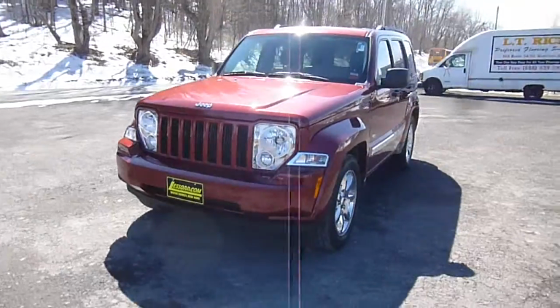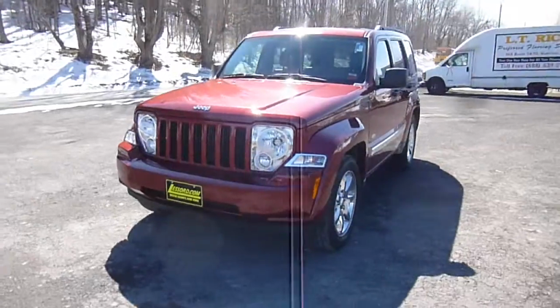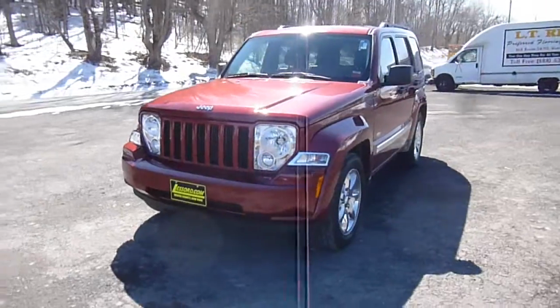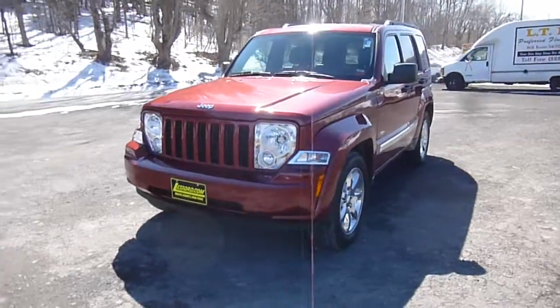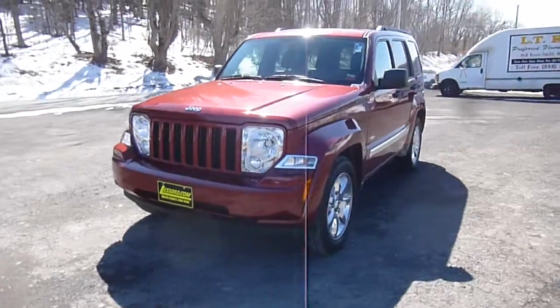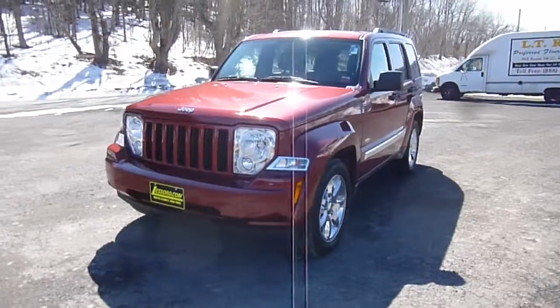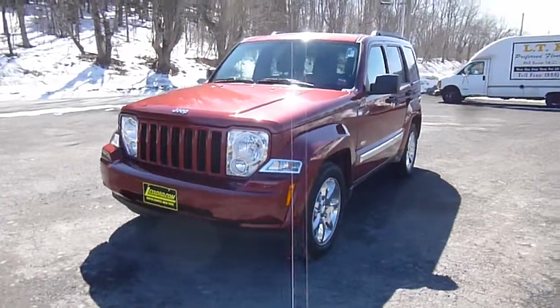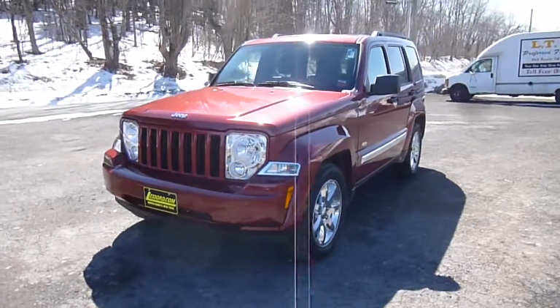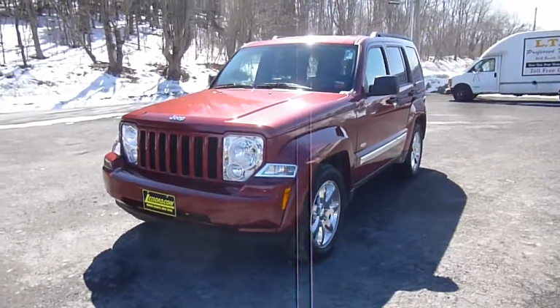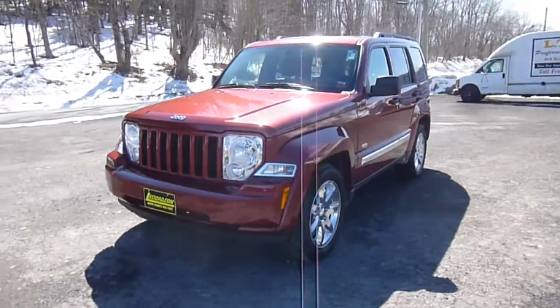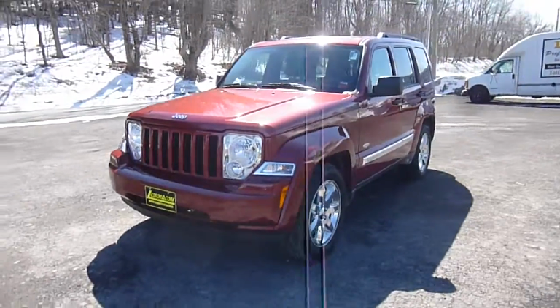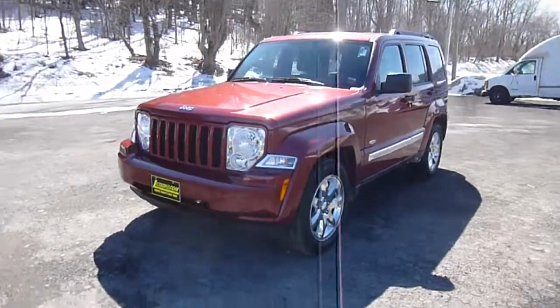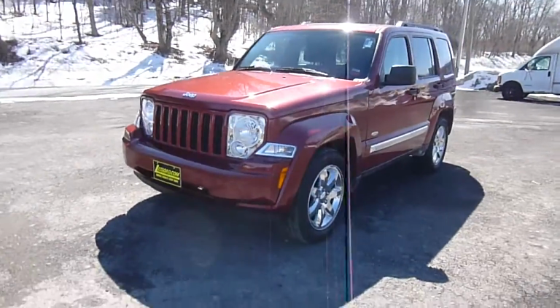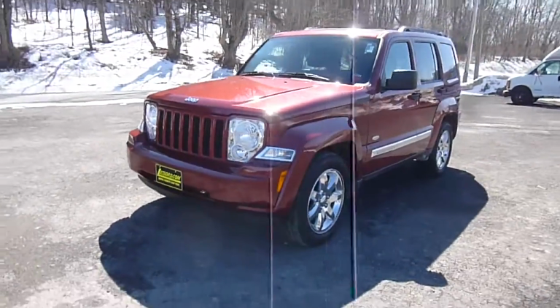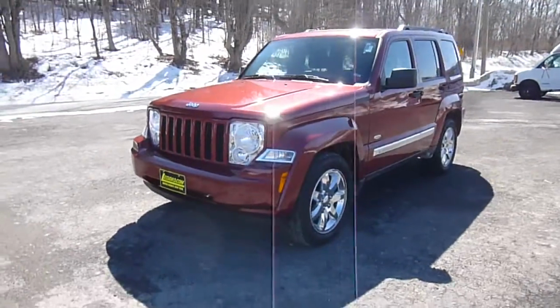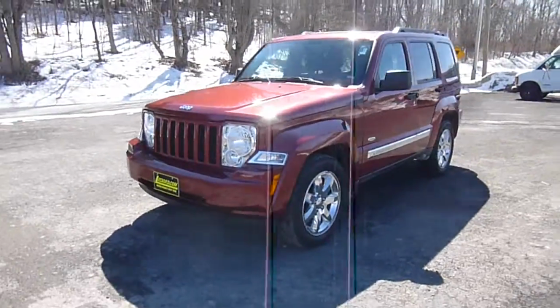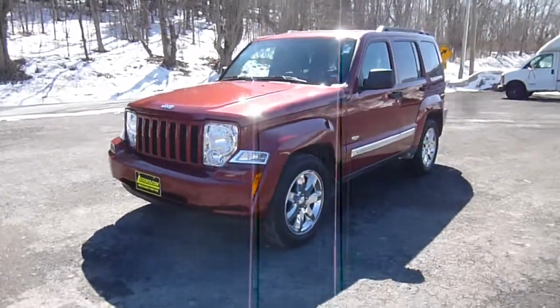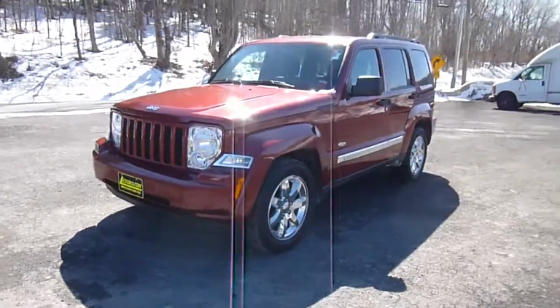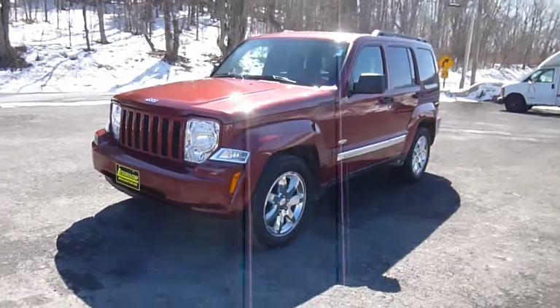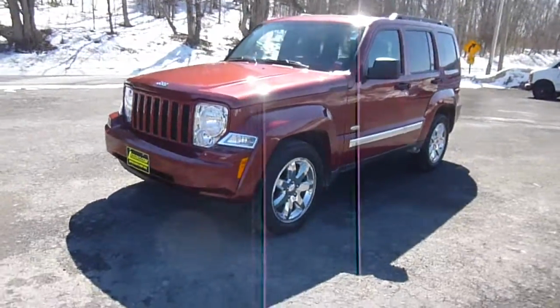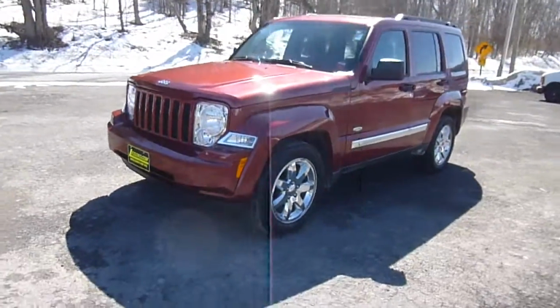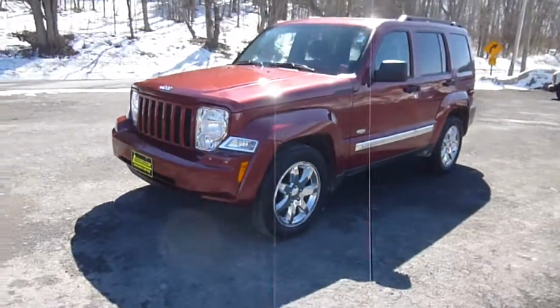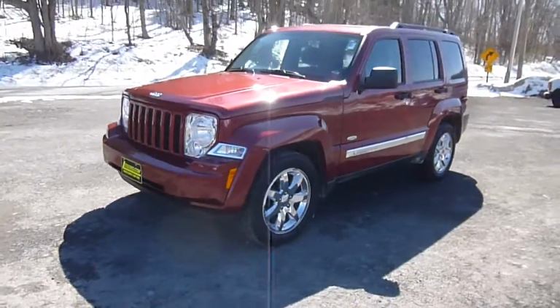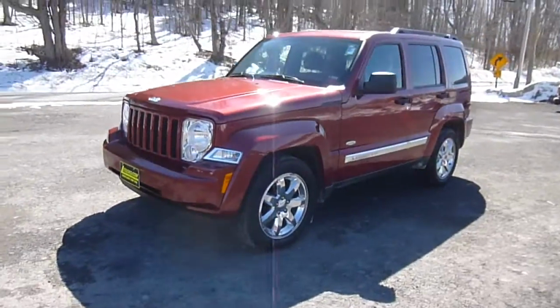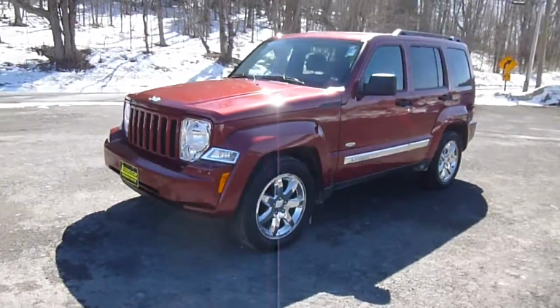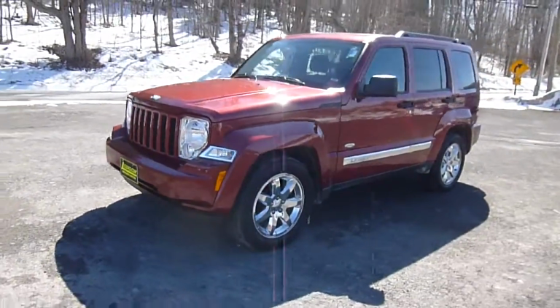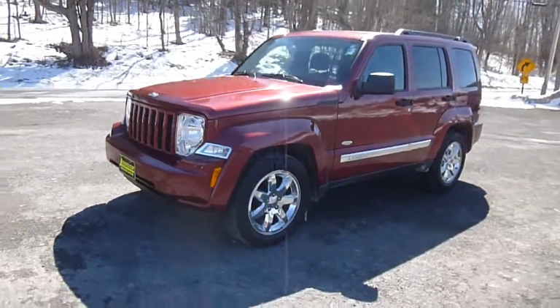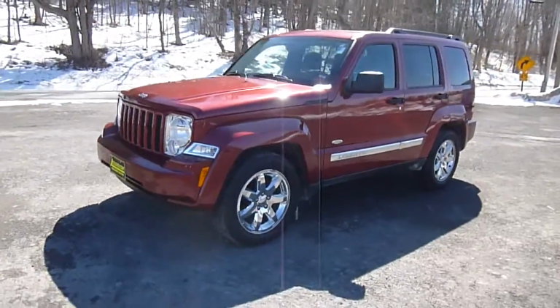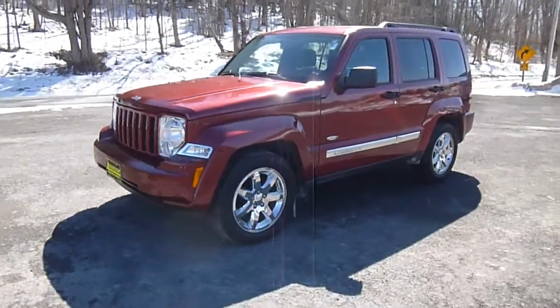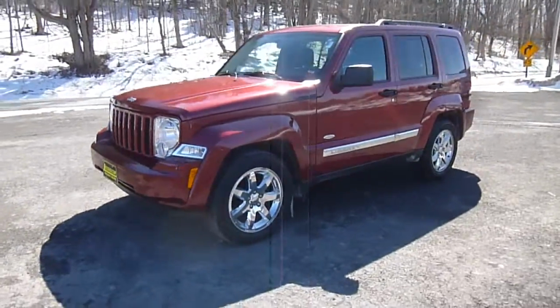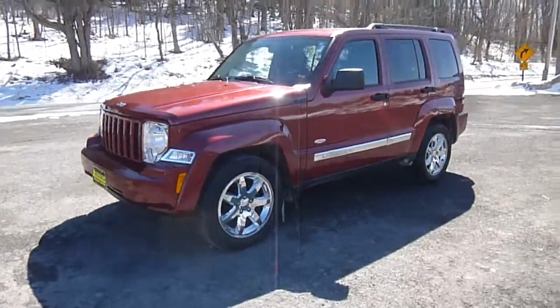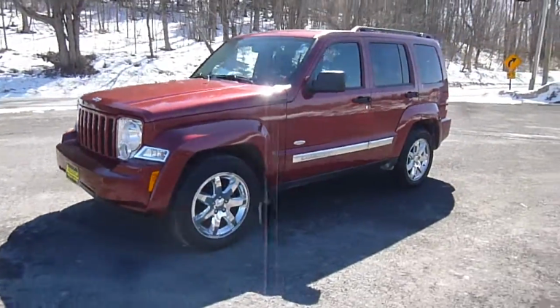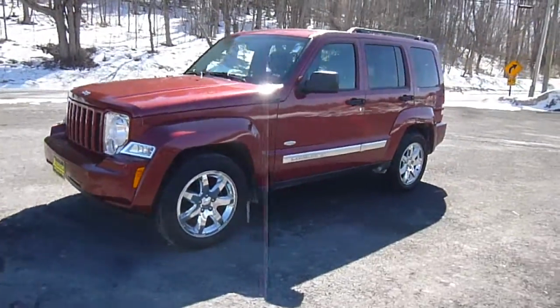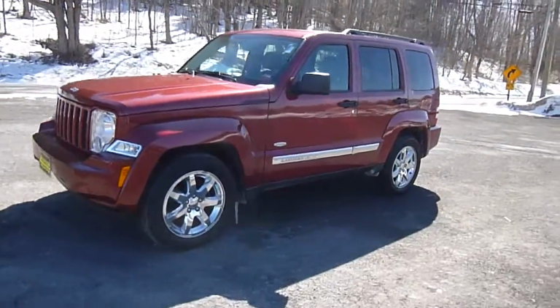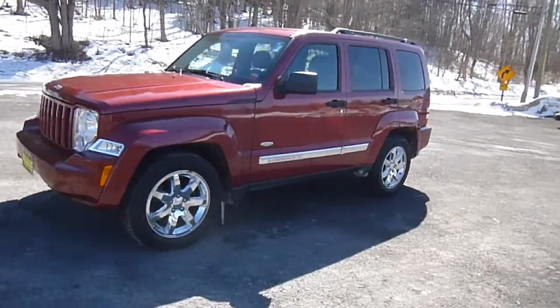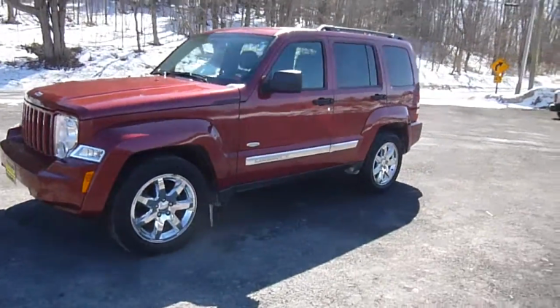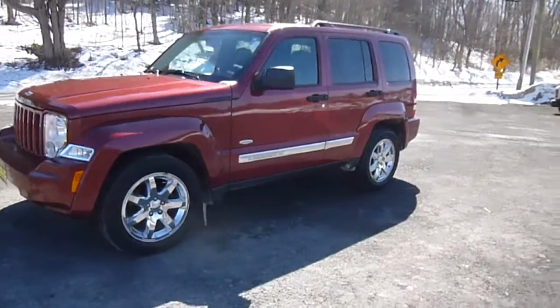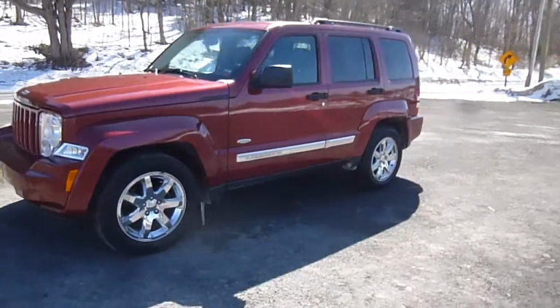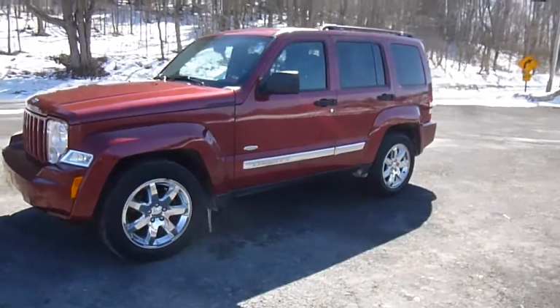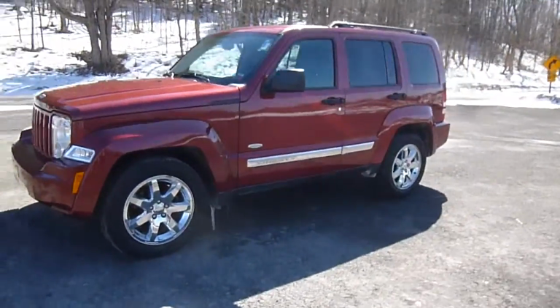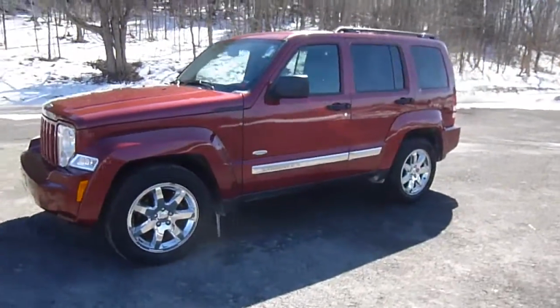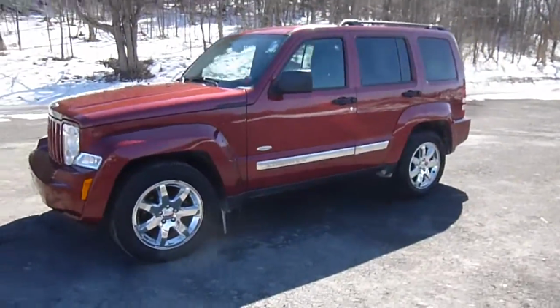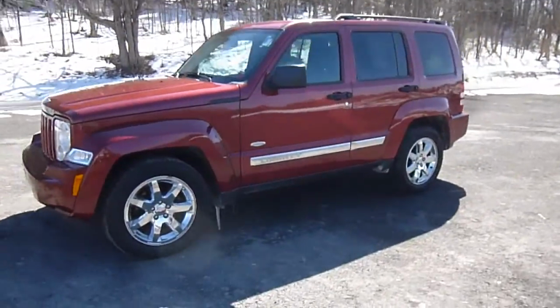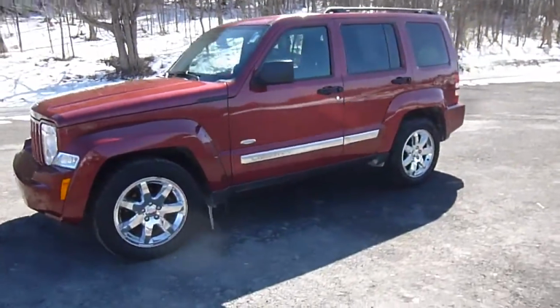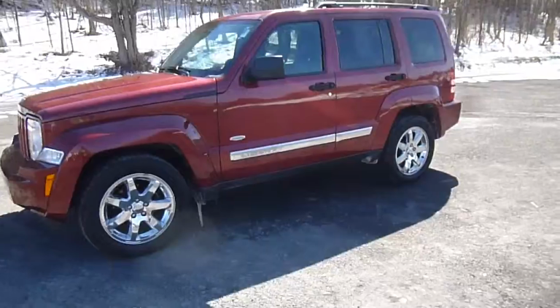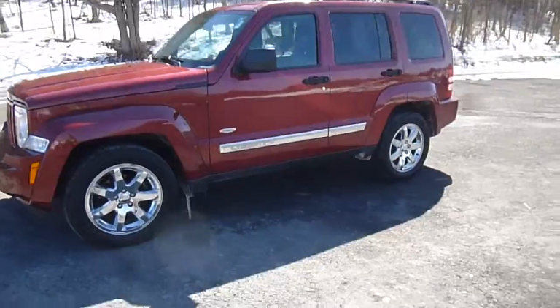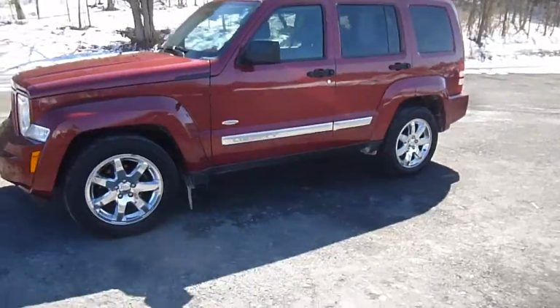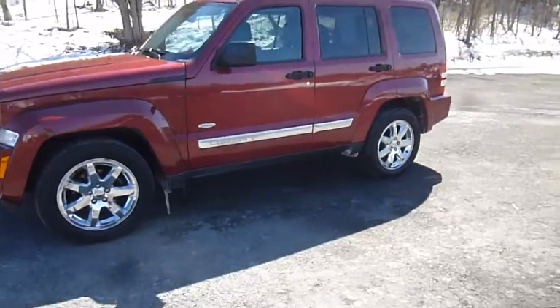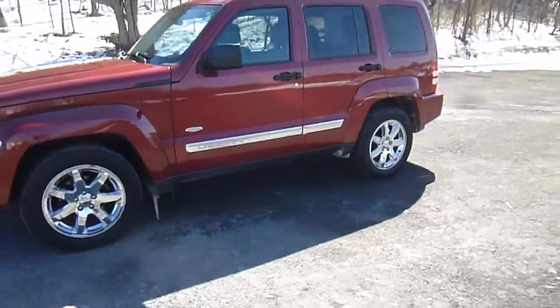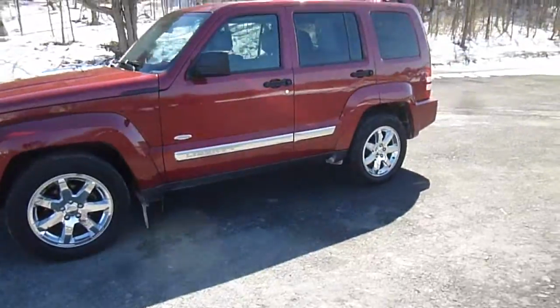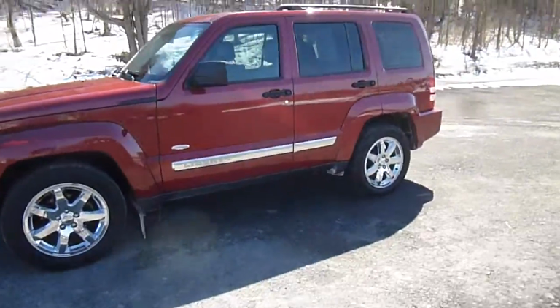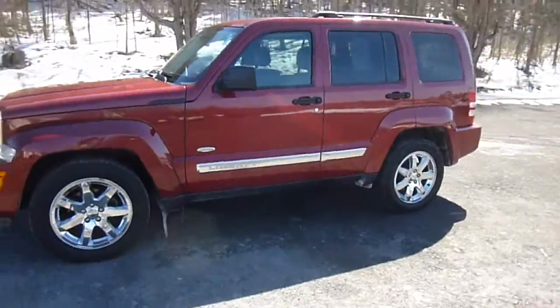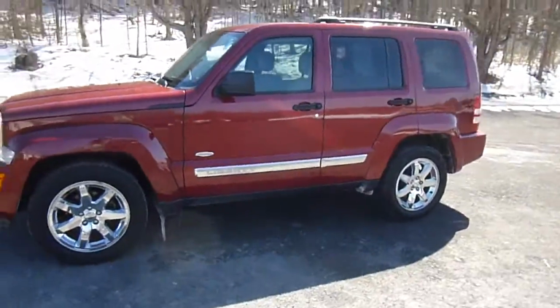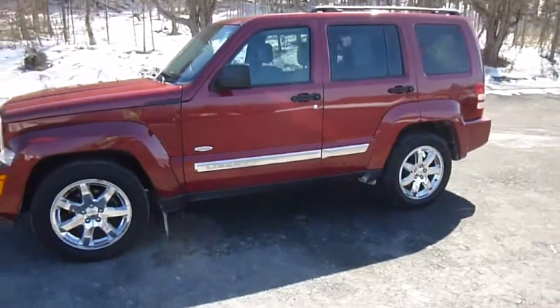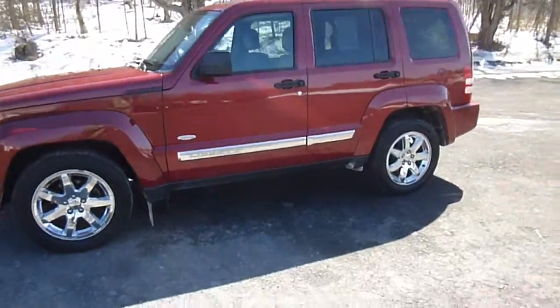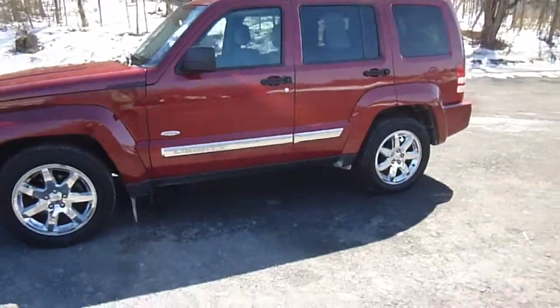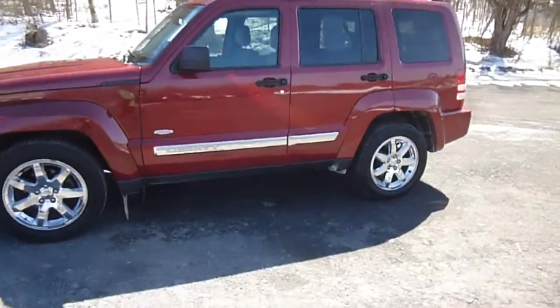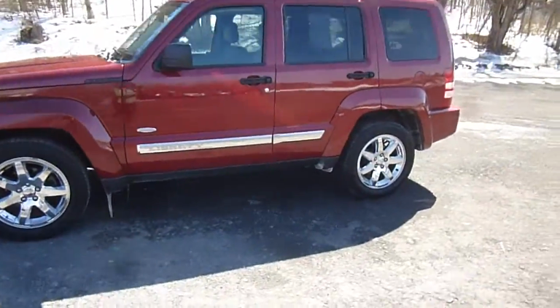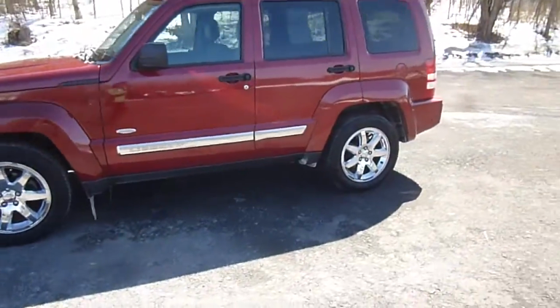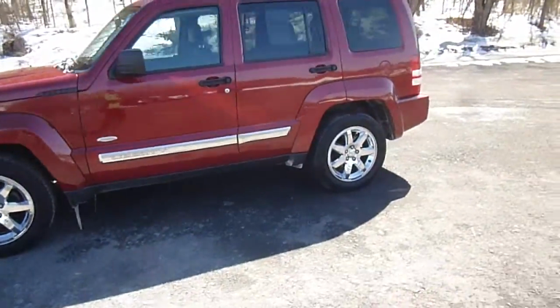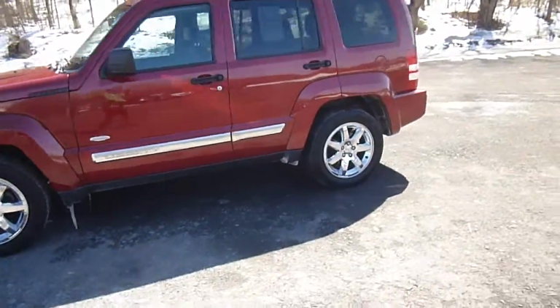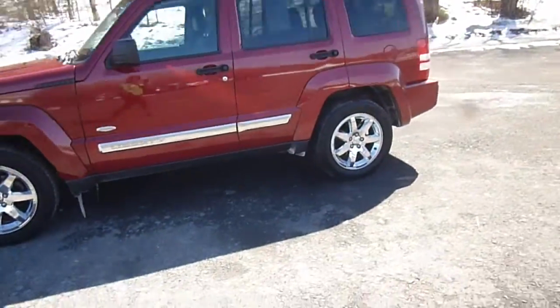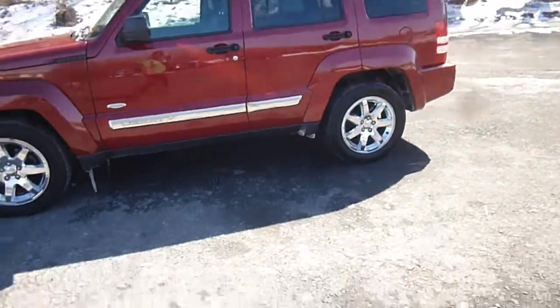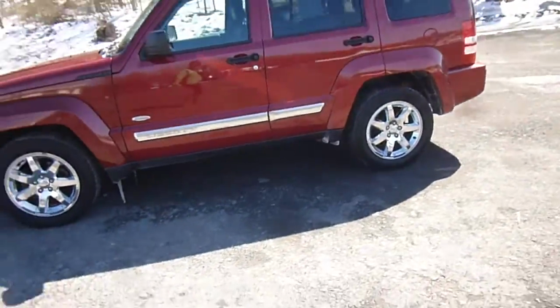Hey everyone, I'm over here at LeSword Chrysler Products in Sodus, New York, looking at a gently used 2012 Jeep Liberty in red.